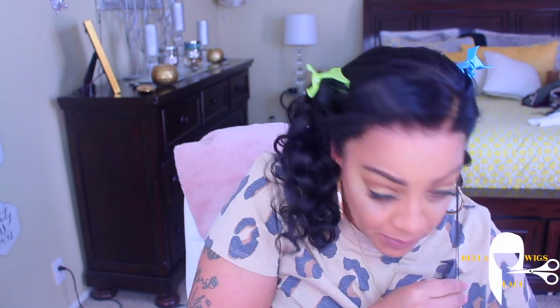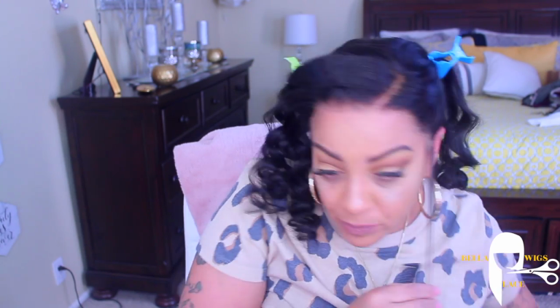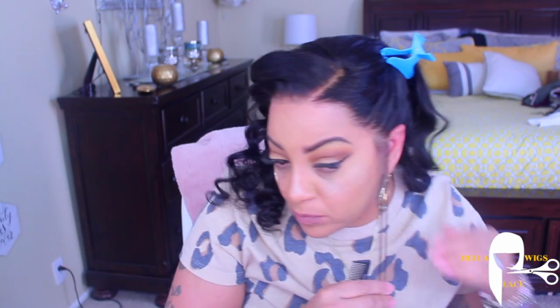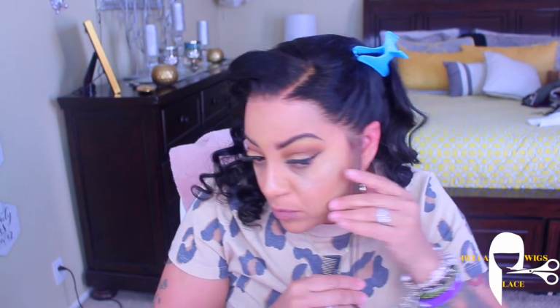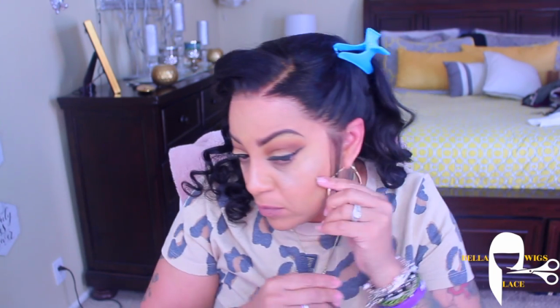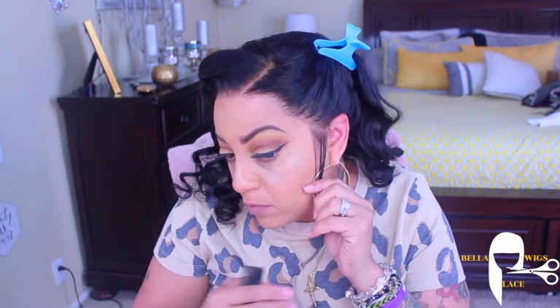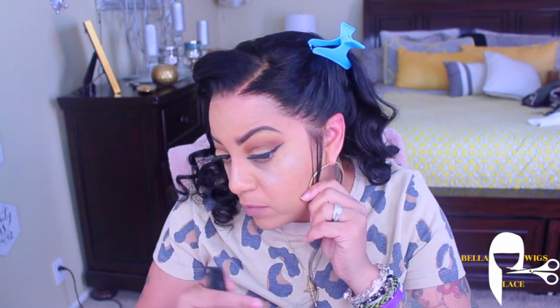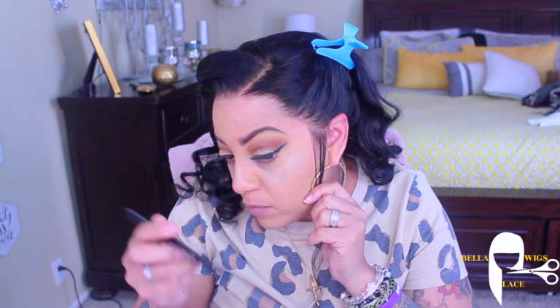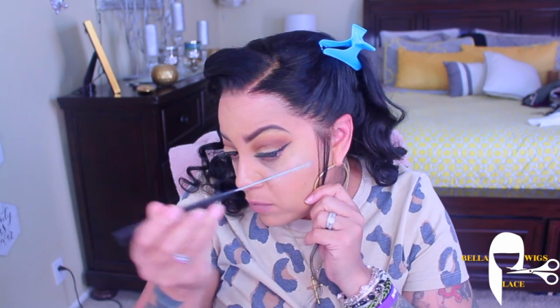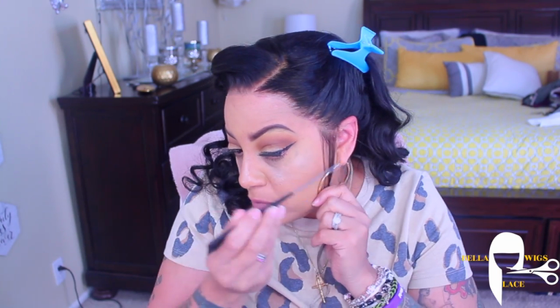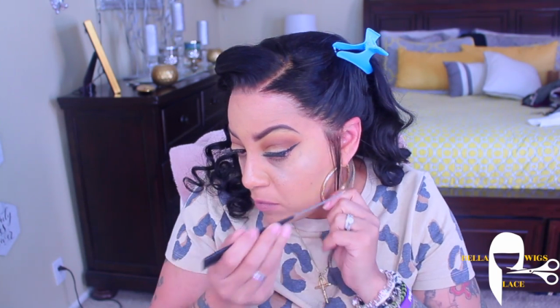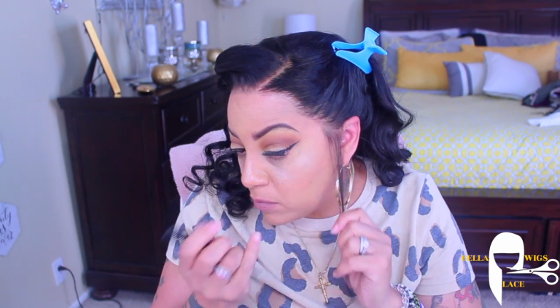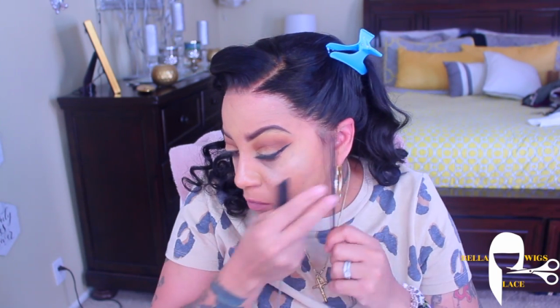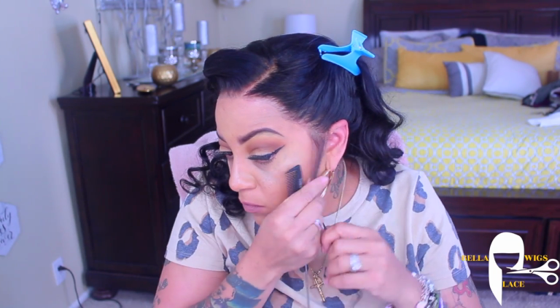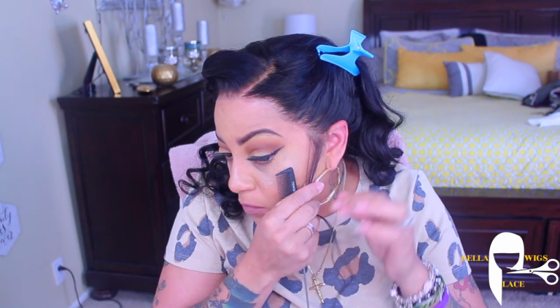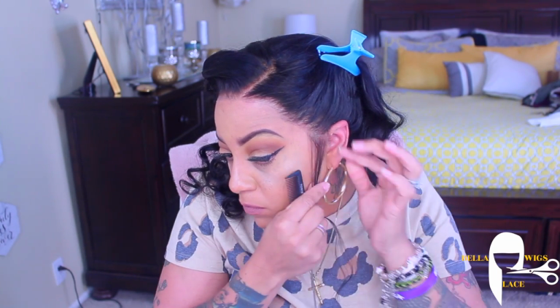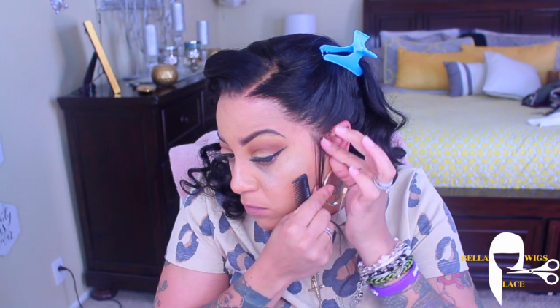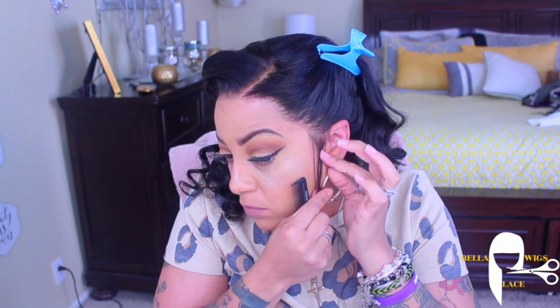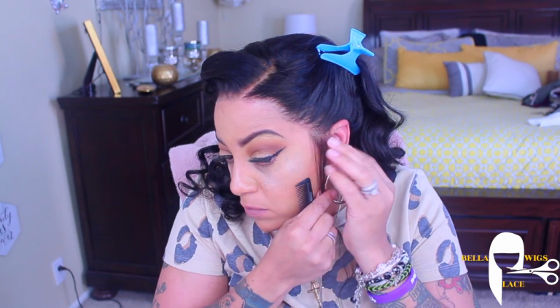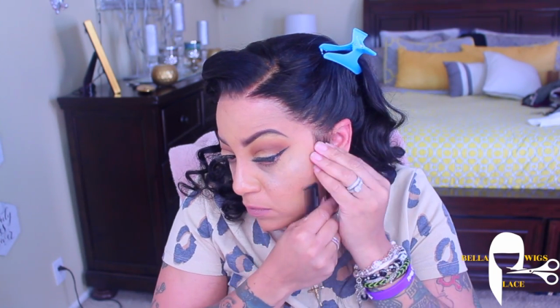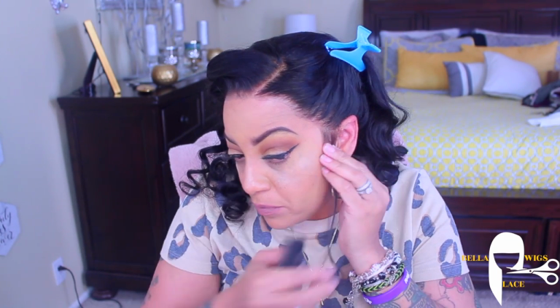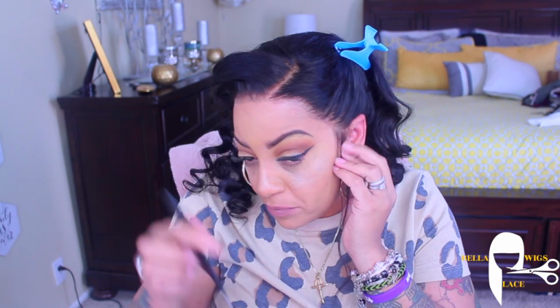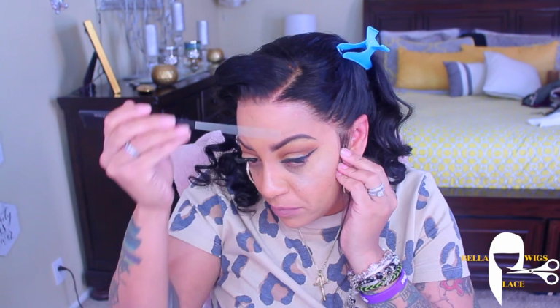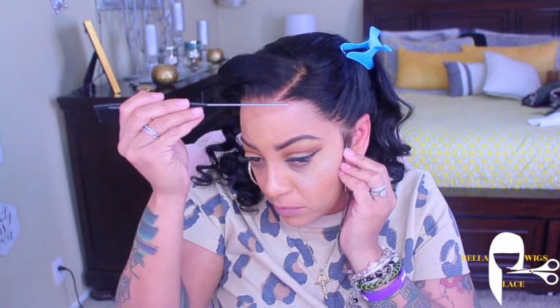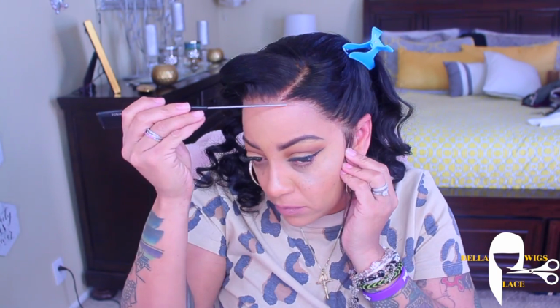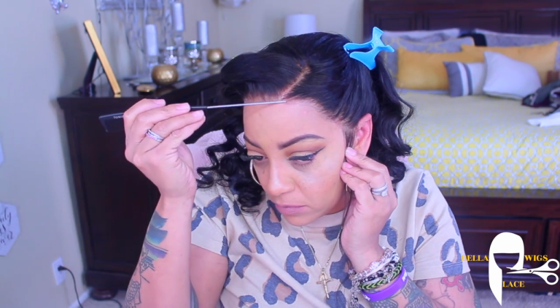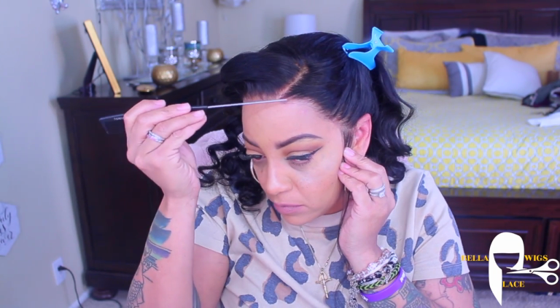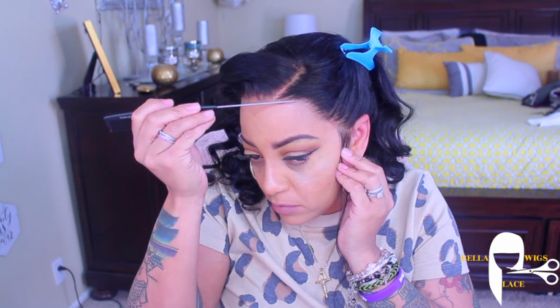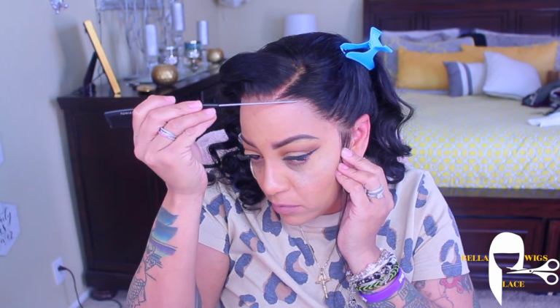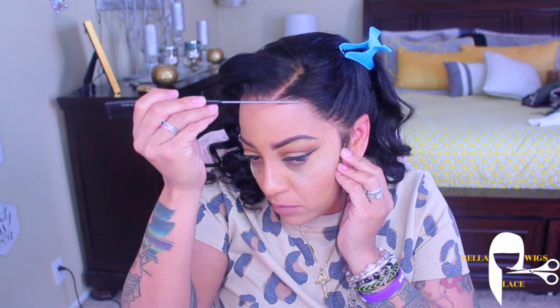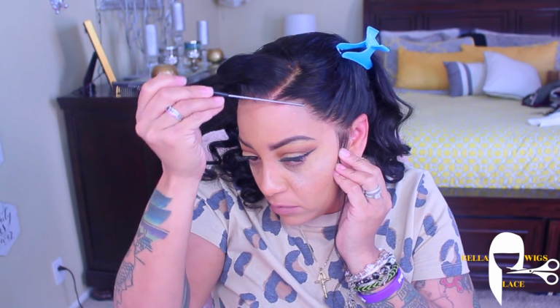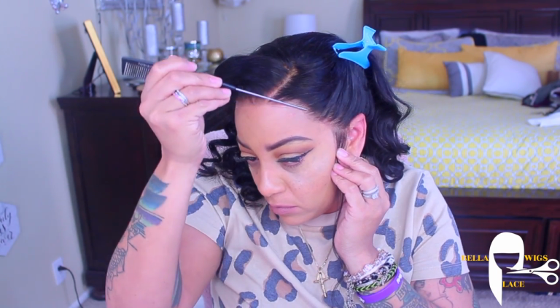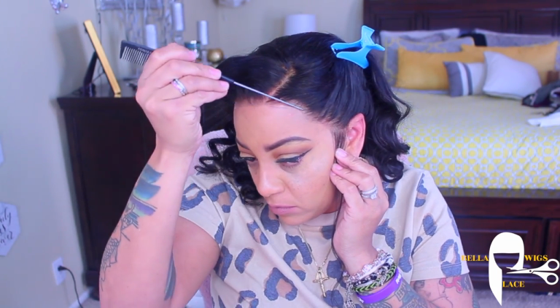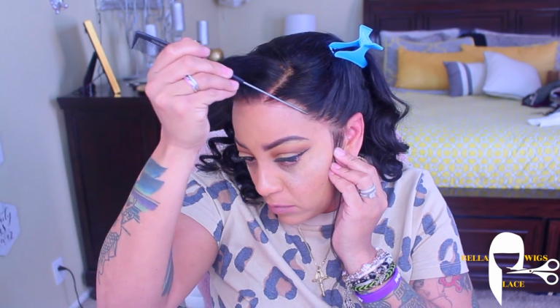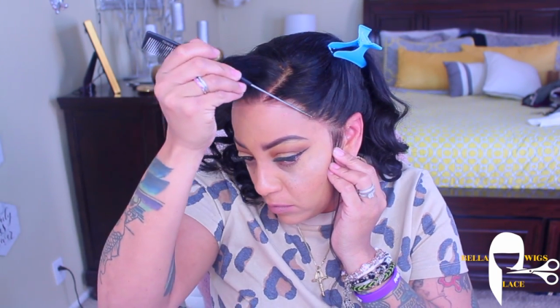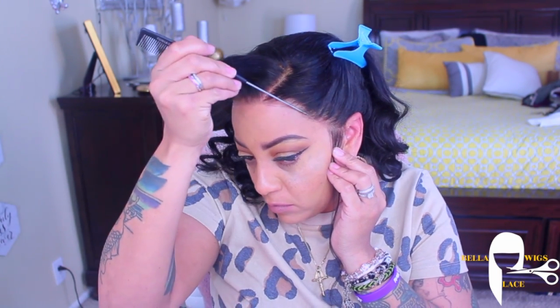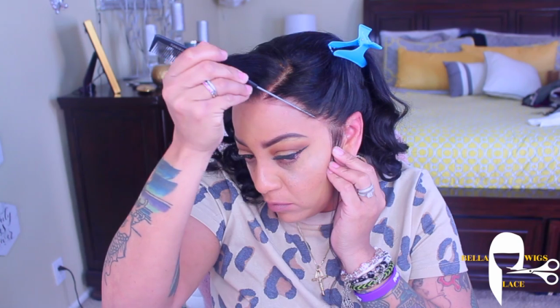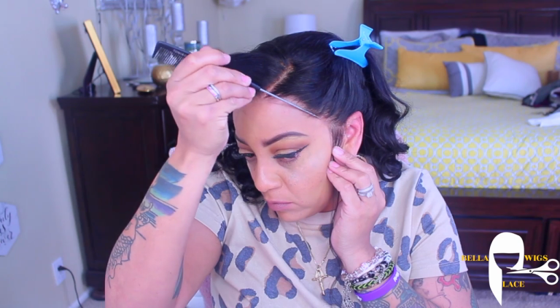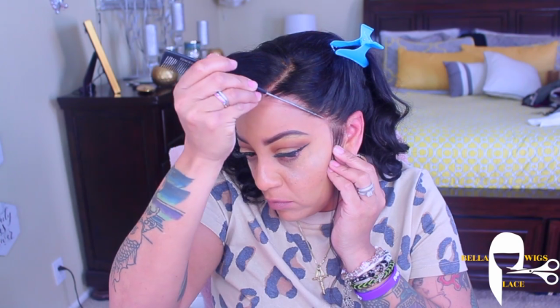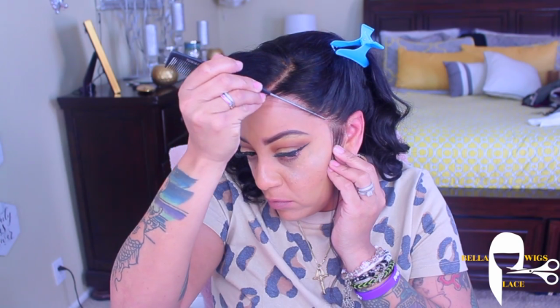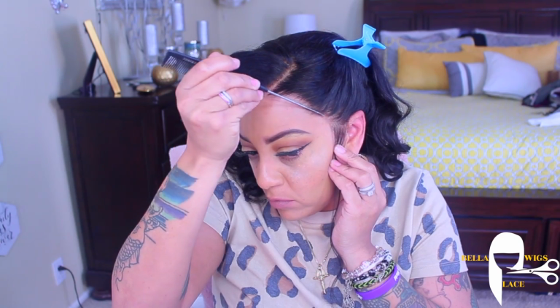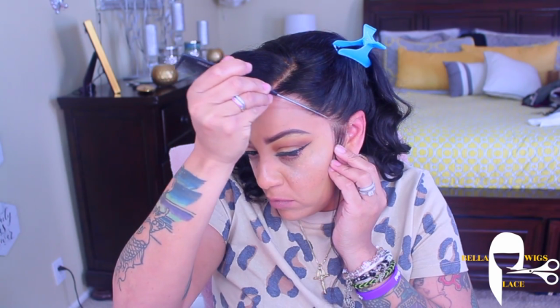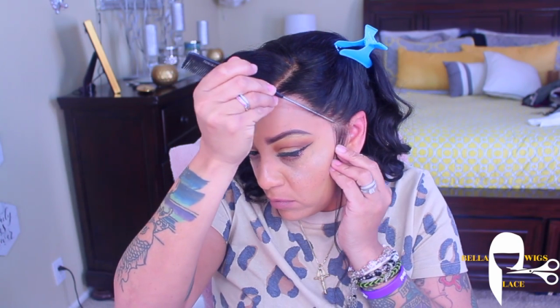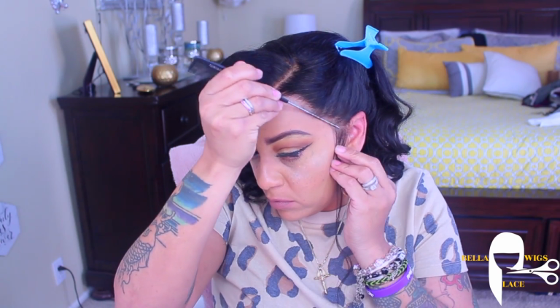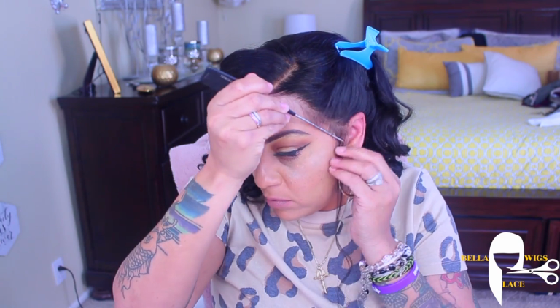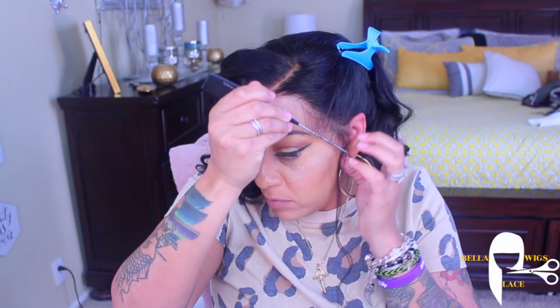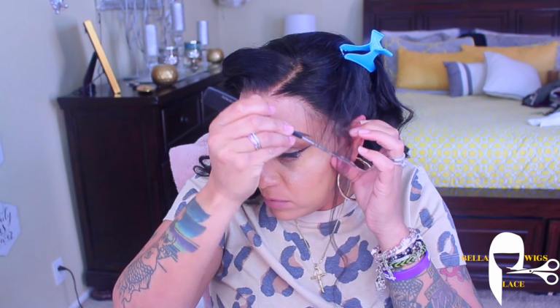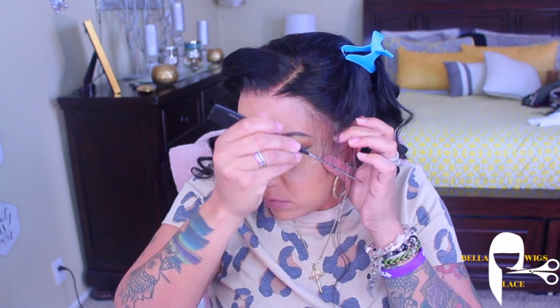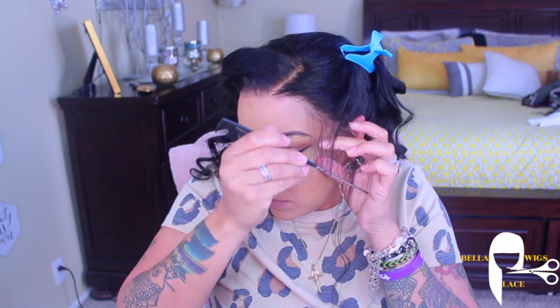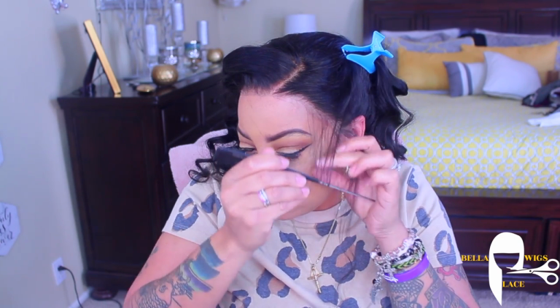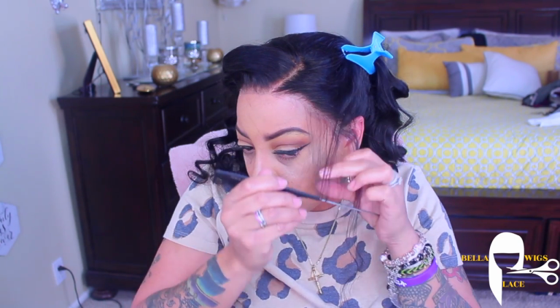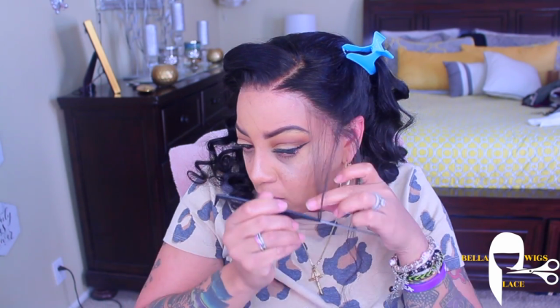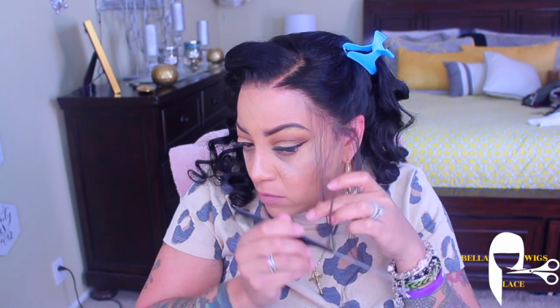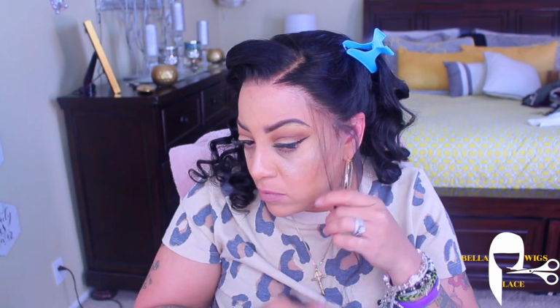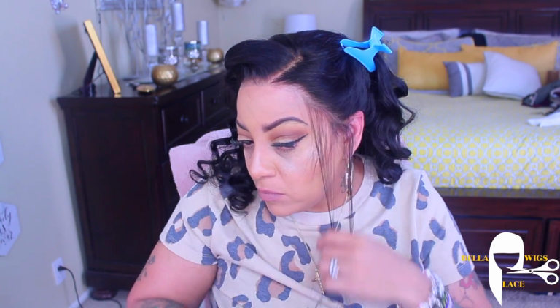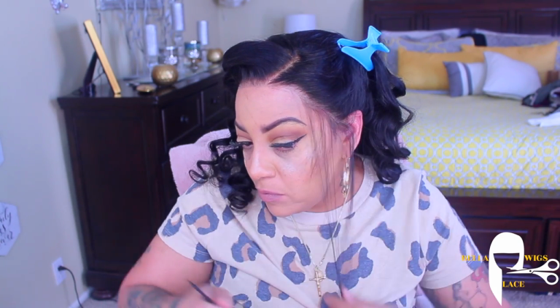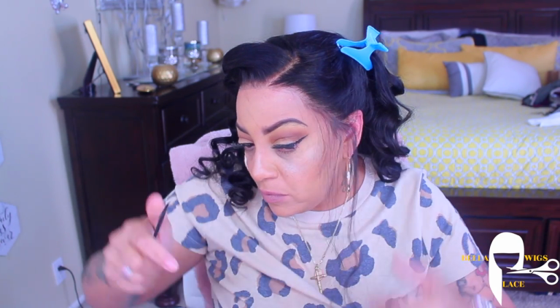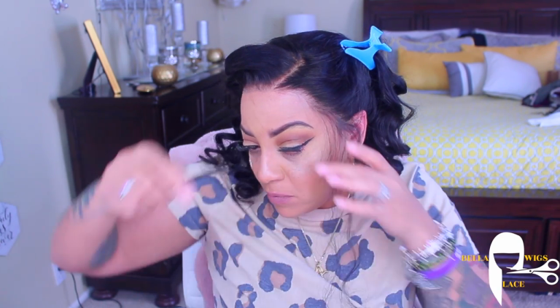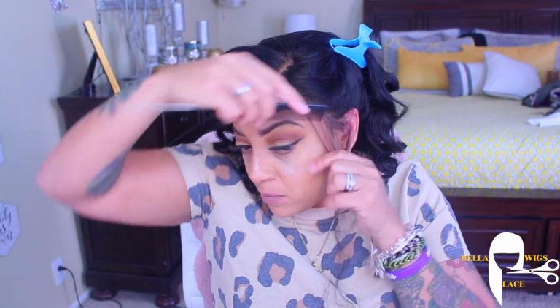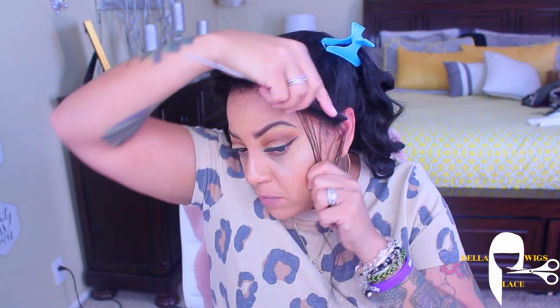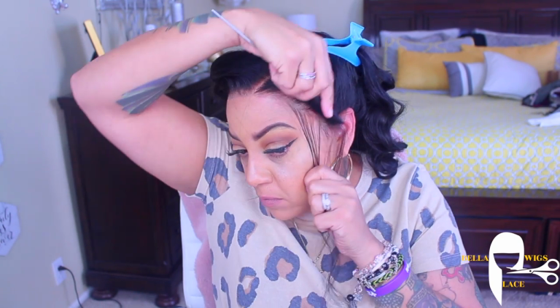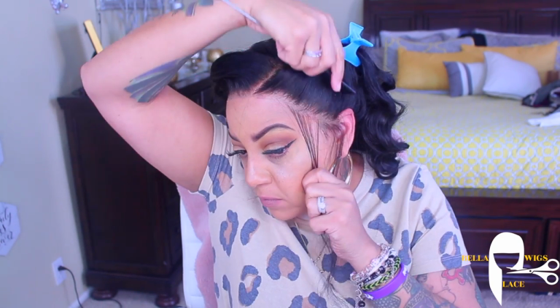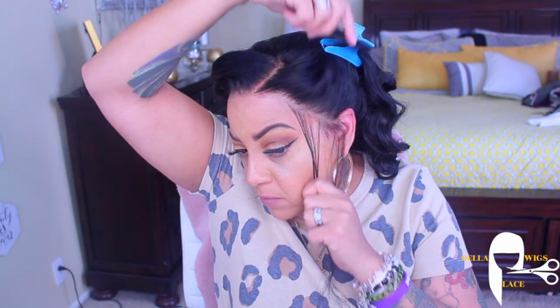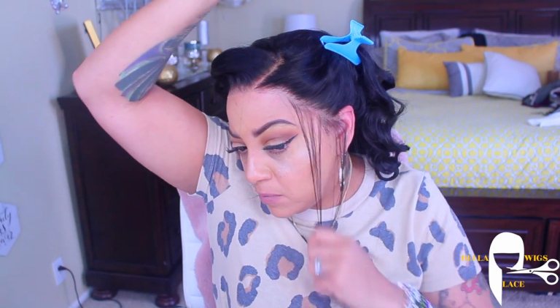The longest that I'll keep a wig on is probably like three, four, five days. So I don't really use the stocking cap method, but for this video I did have it on.